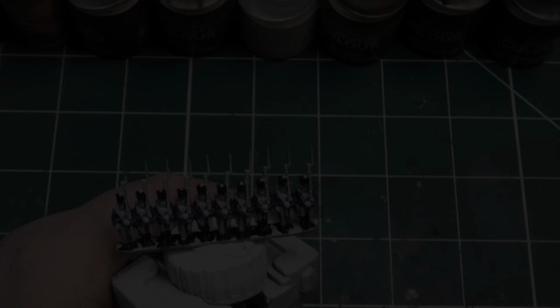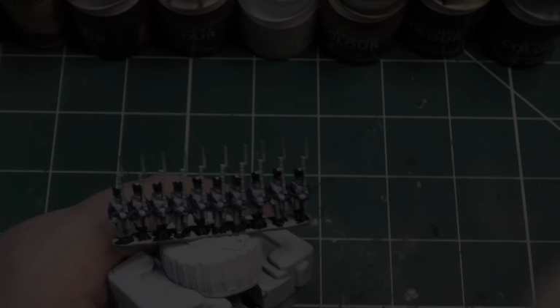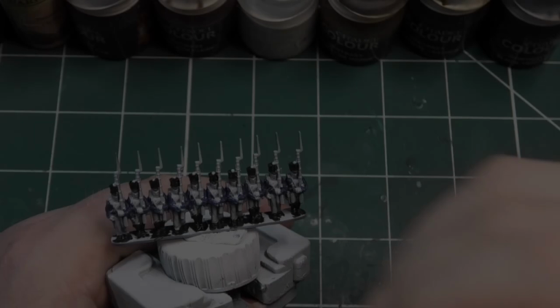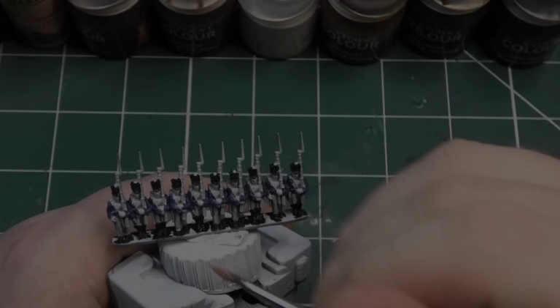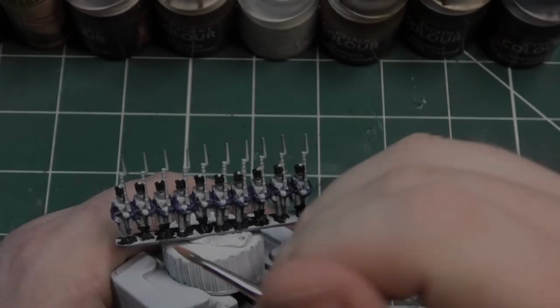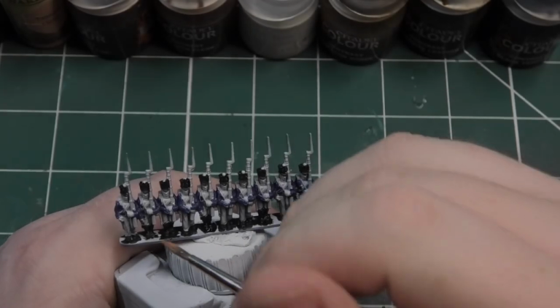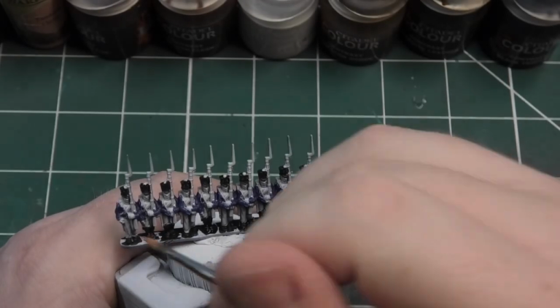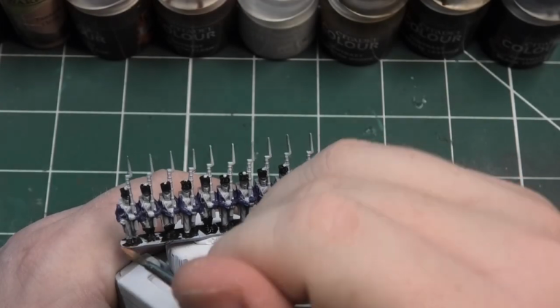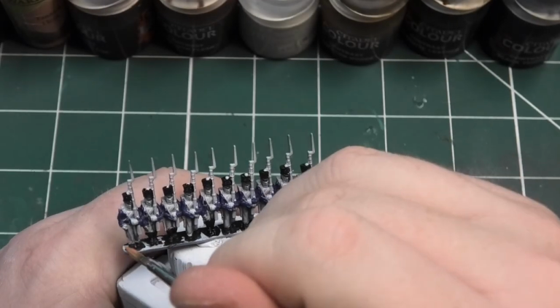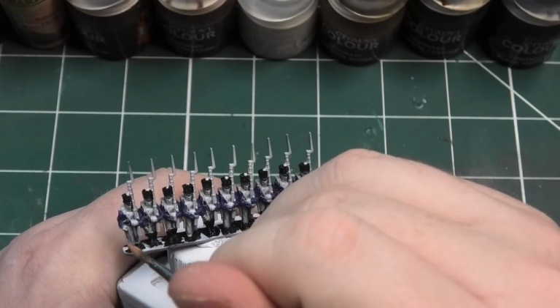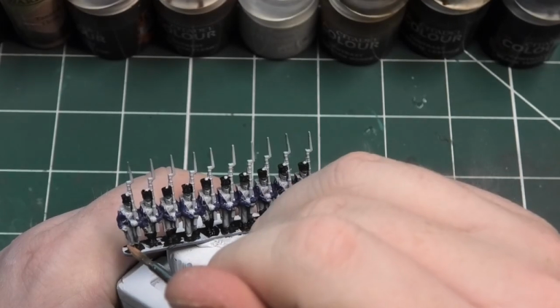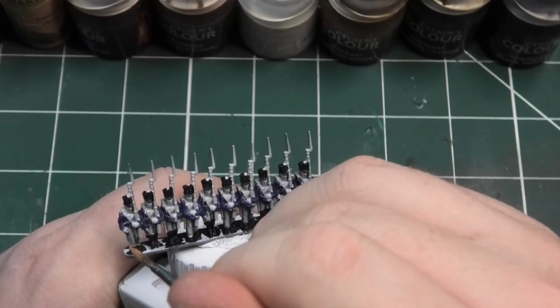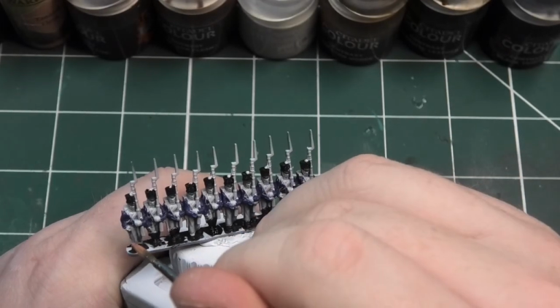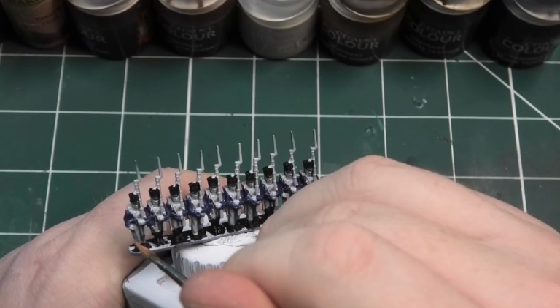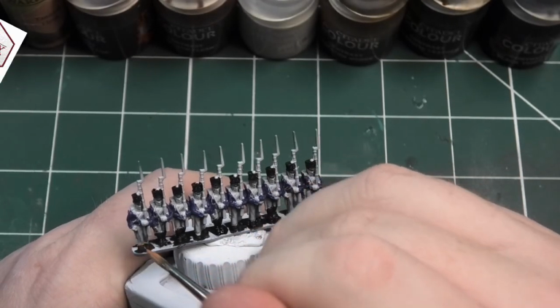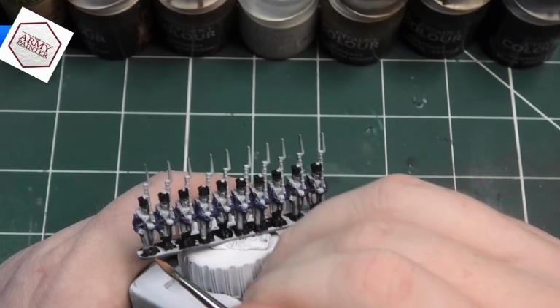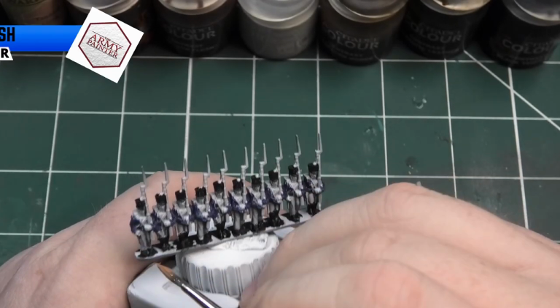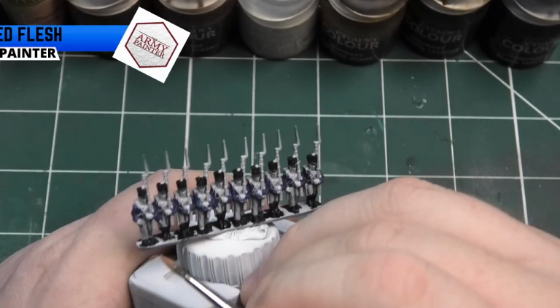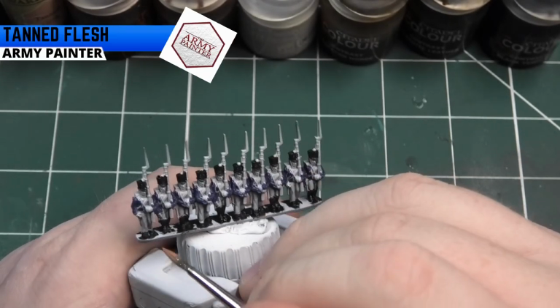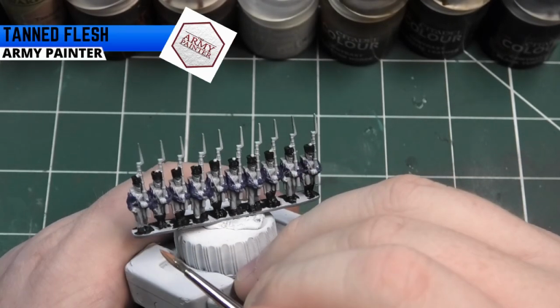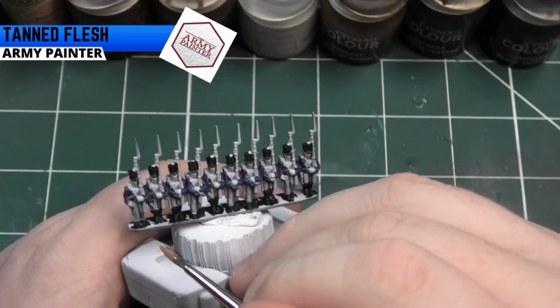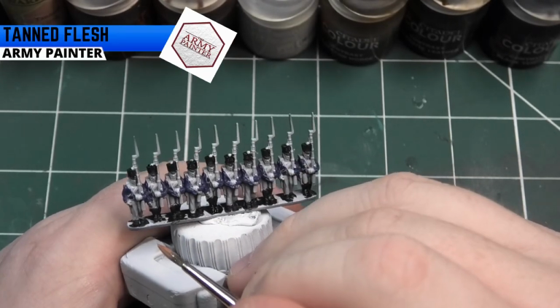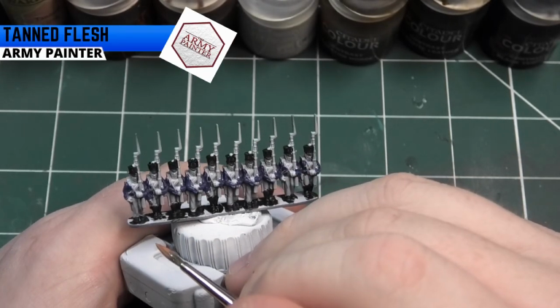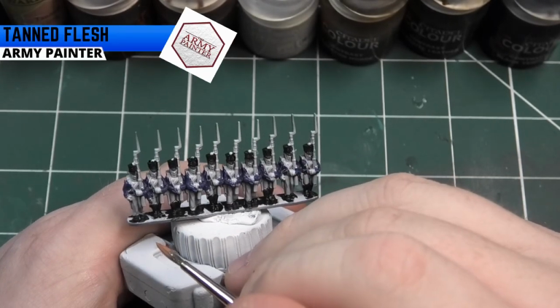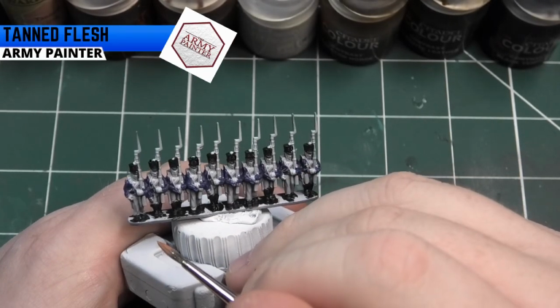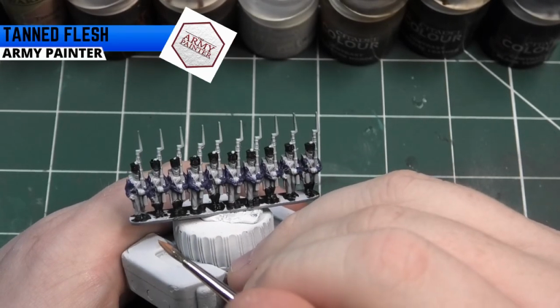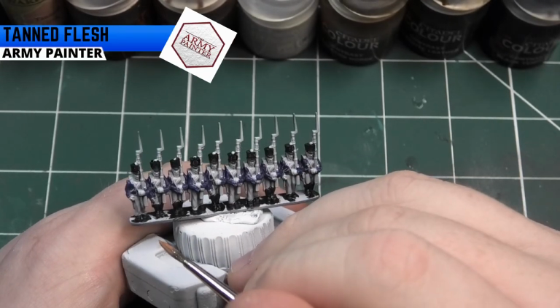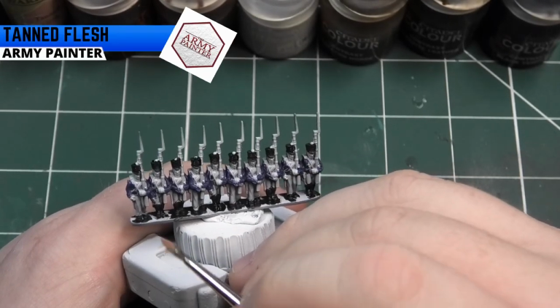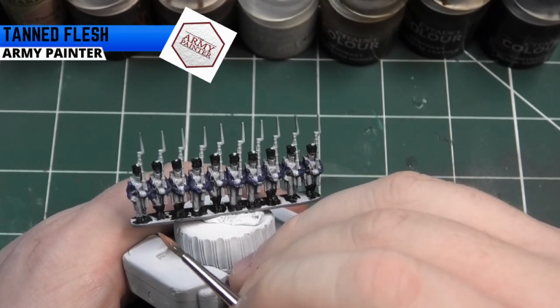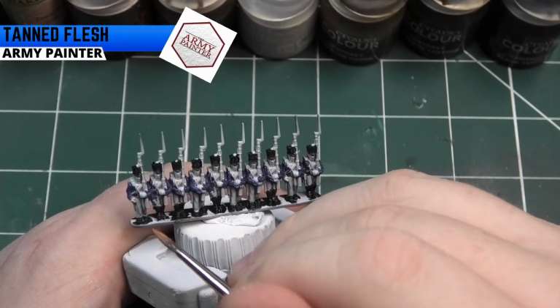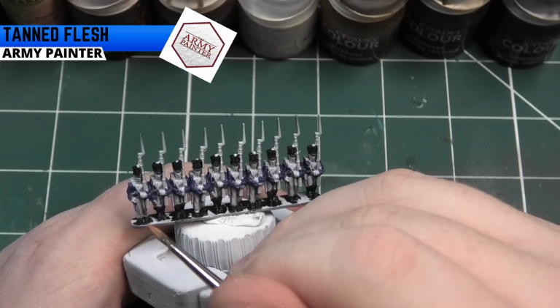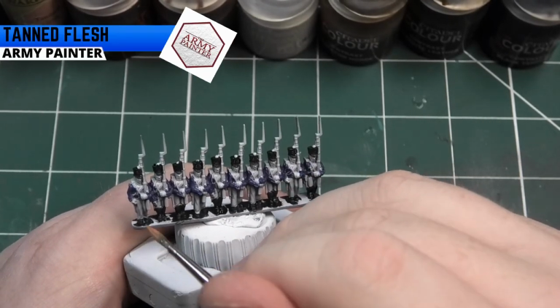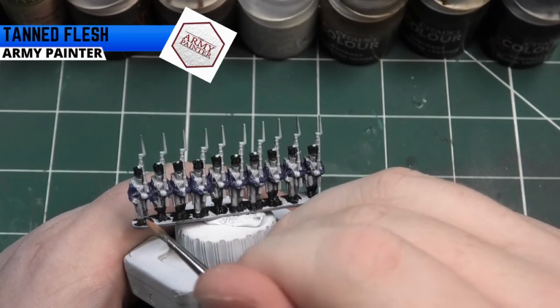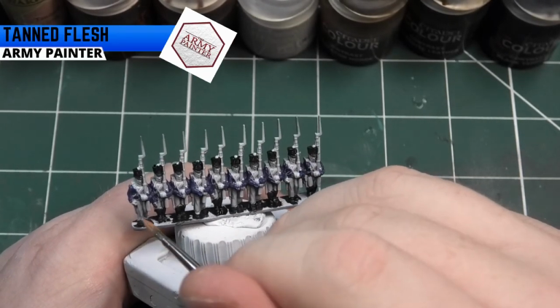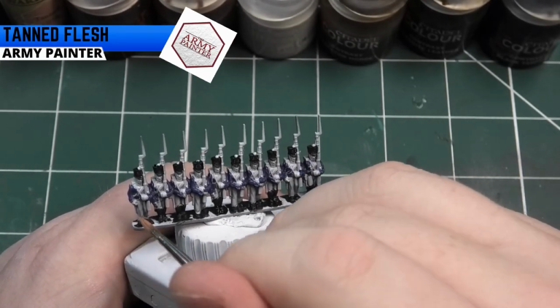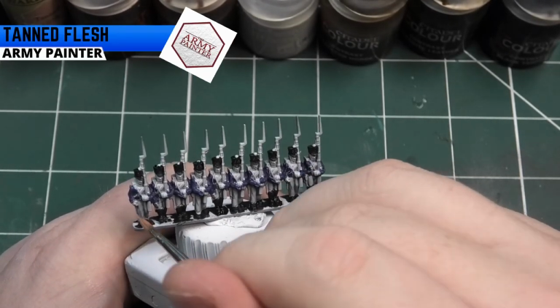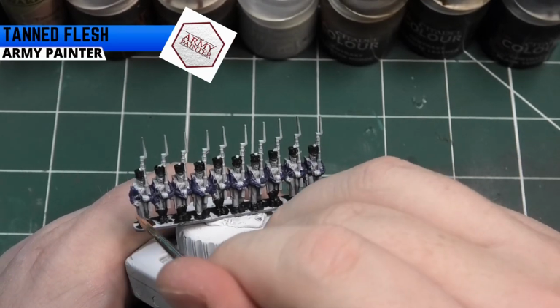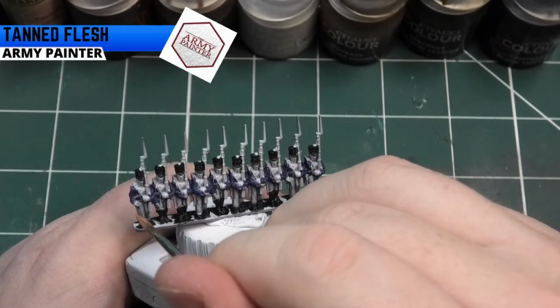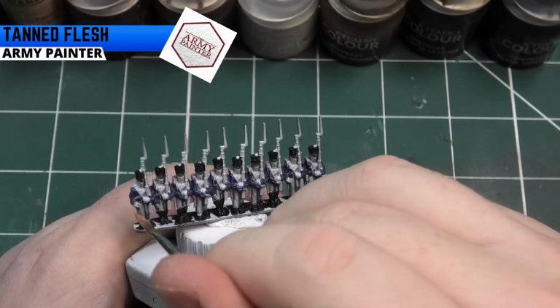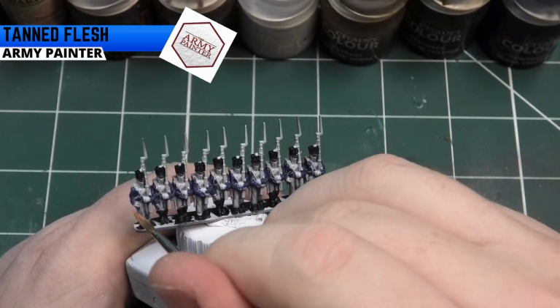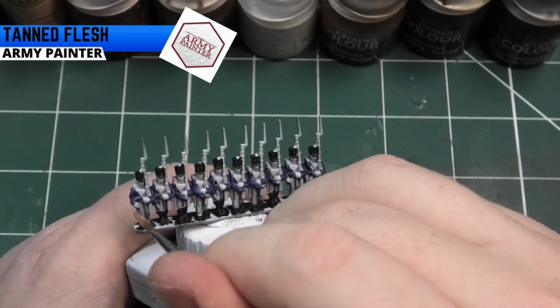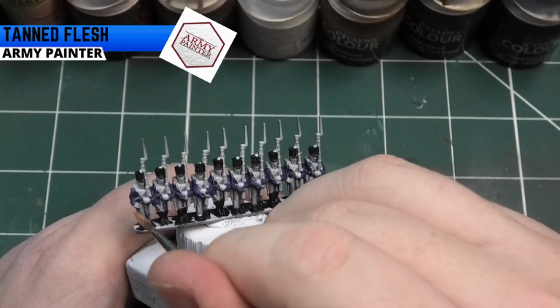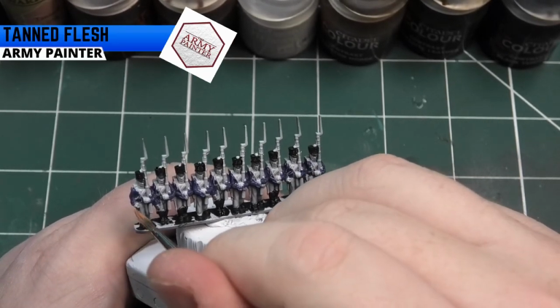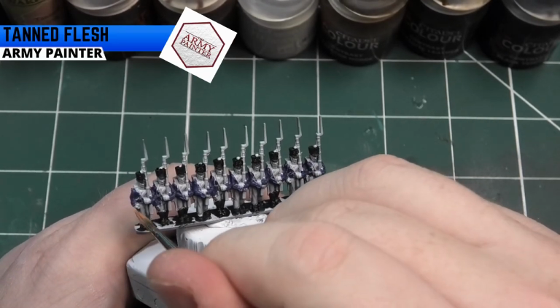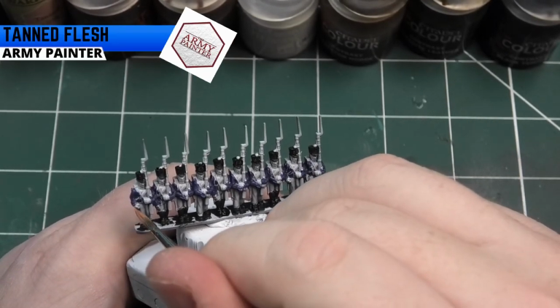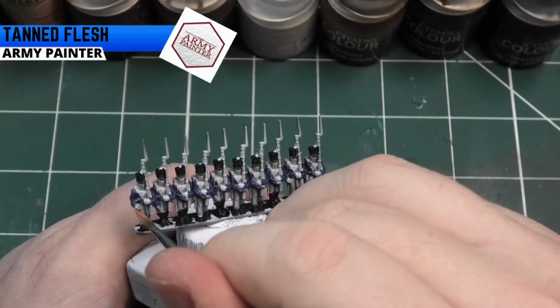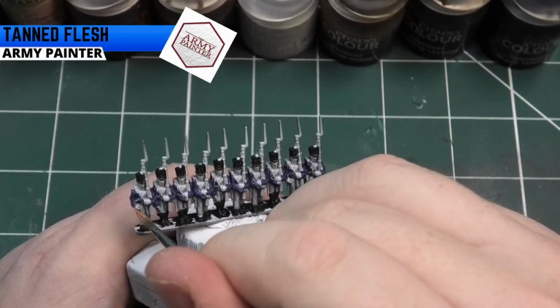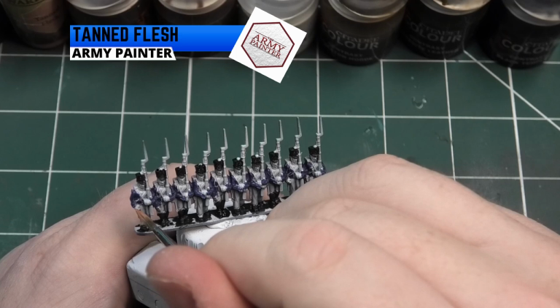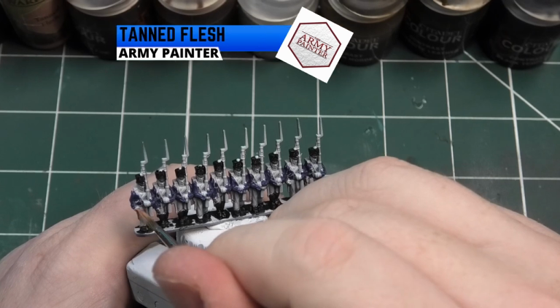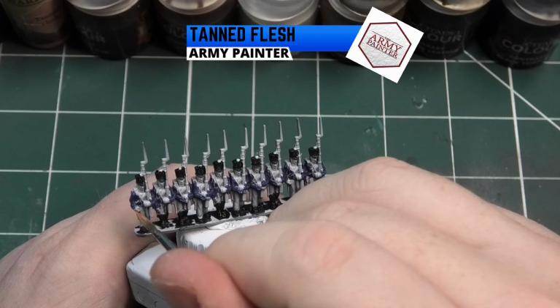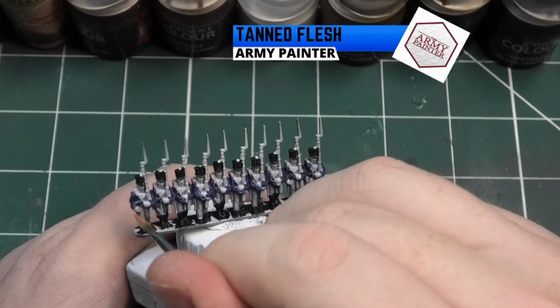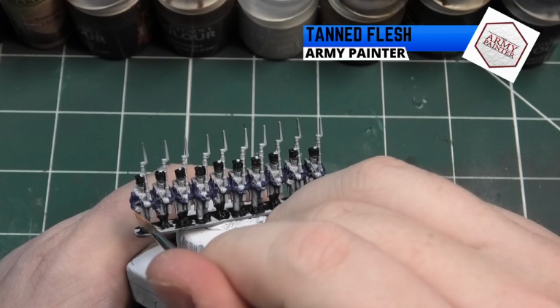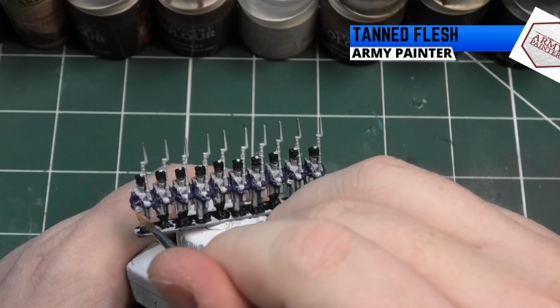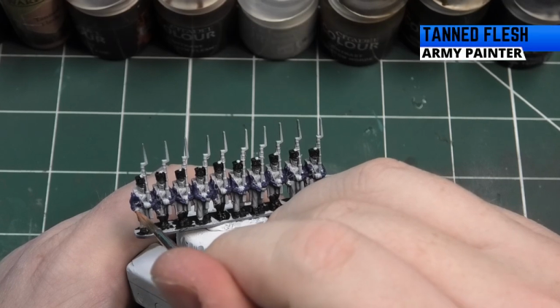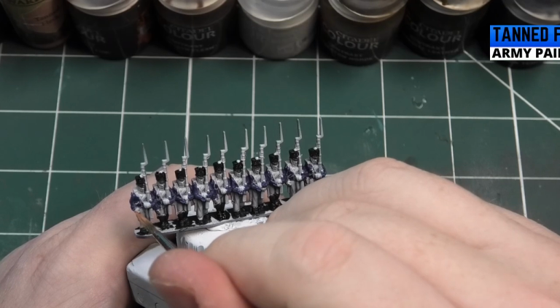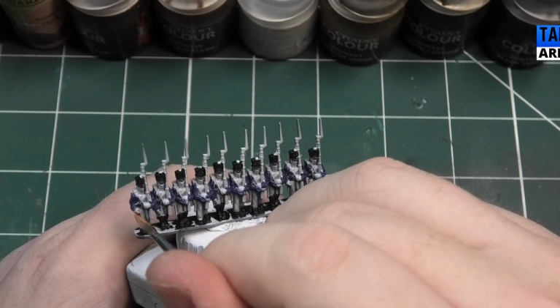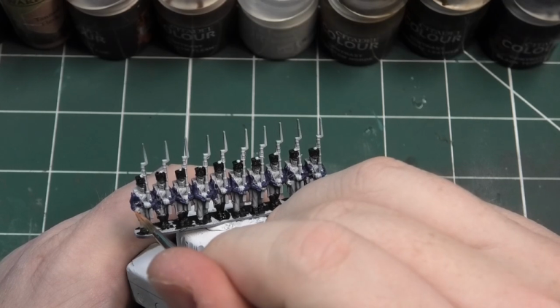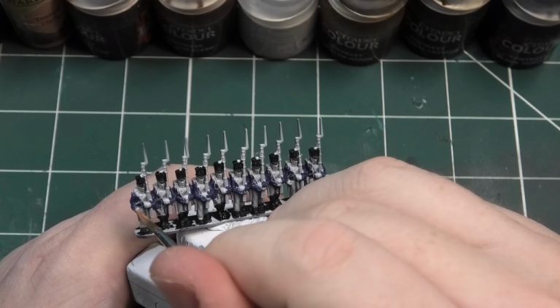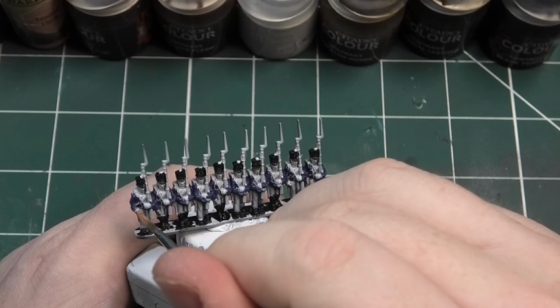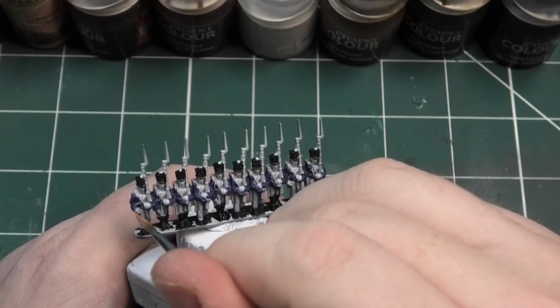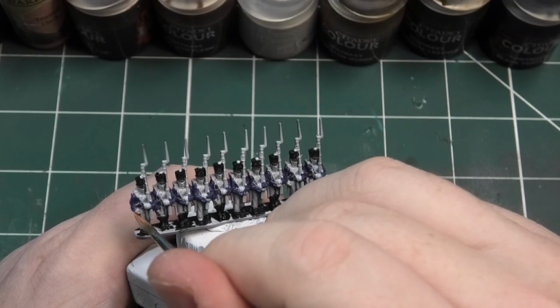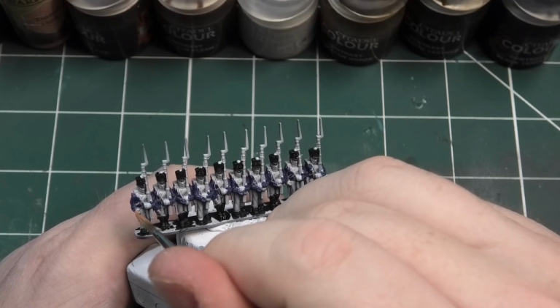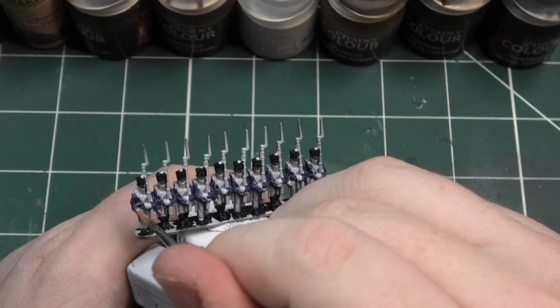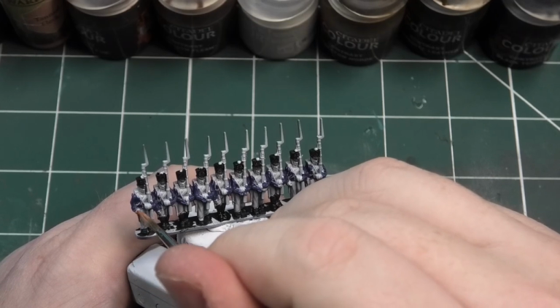The next paint I'm going to be using is Tanned Flesh from the Army Painter, and we're going to be going over the faces and the hands on the miniature.